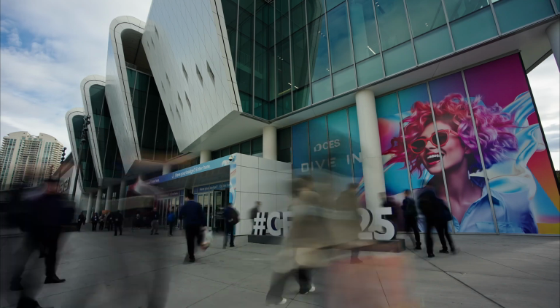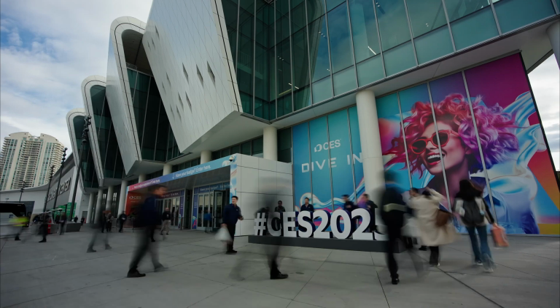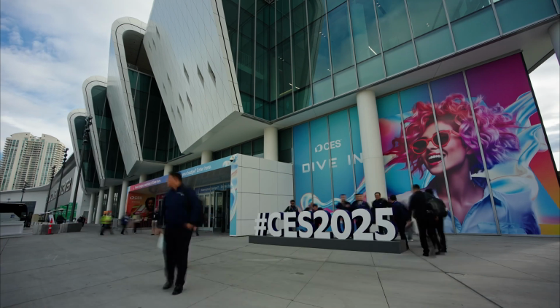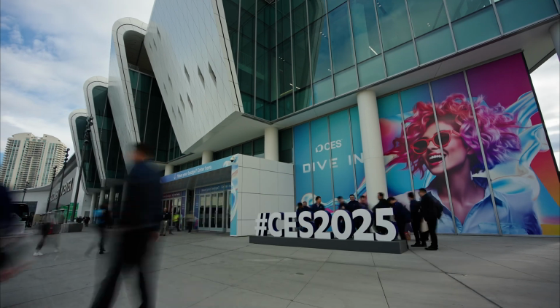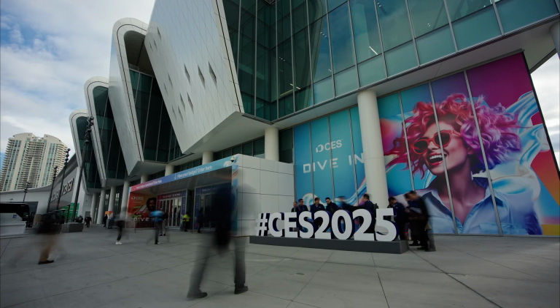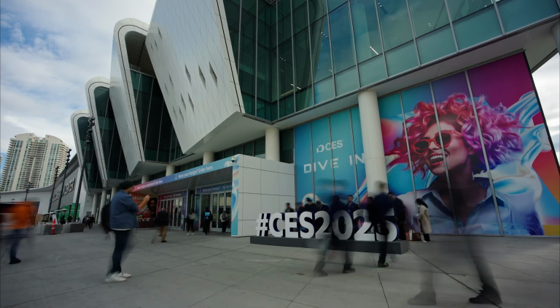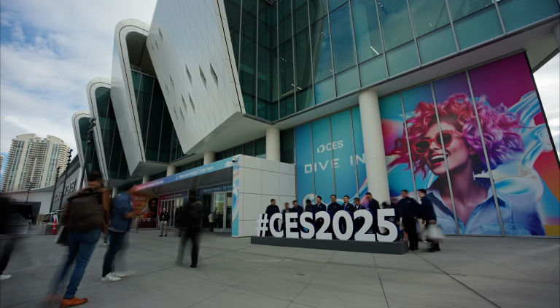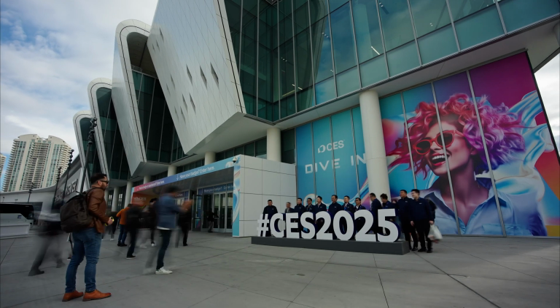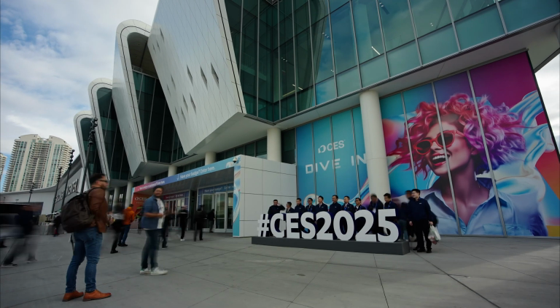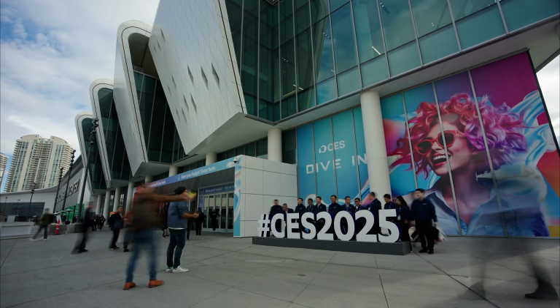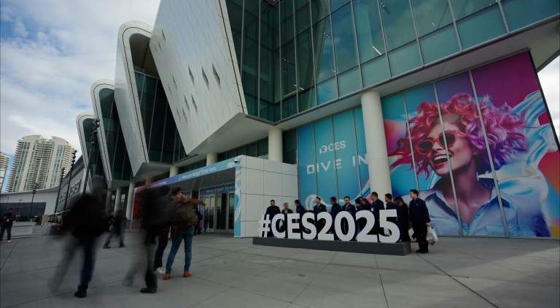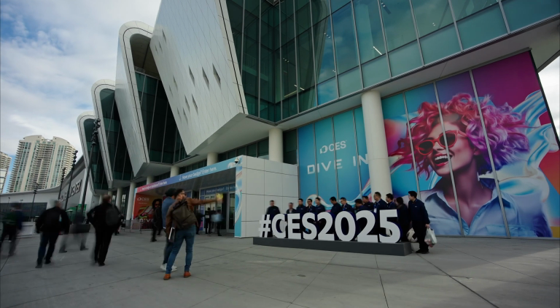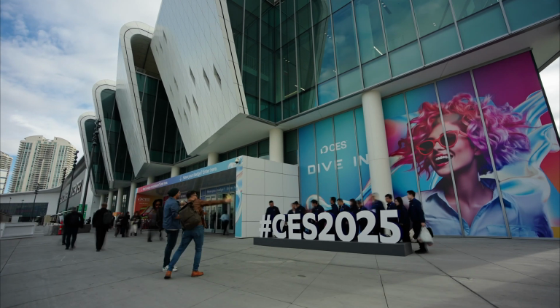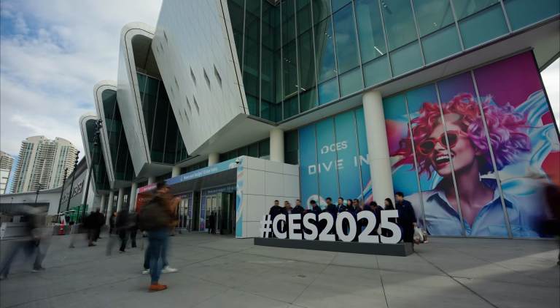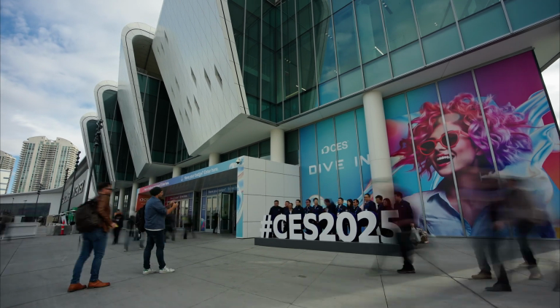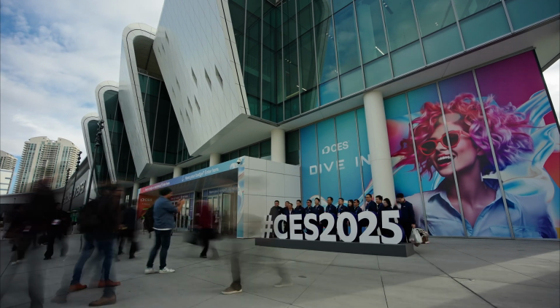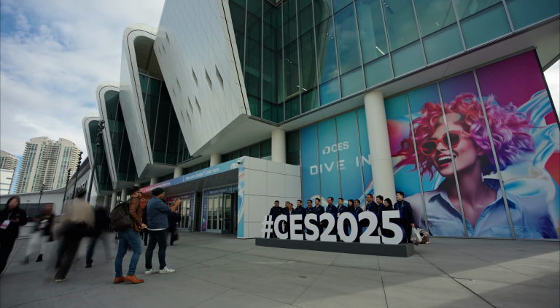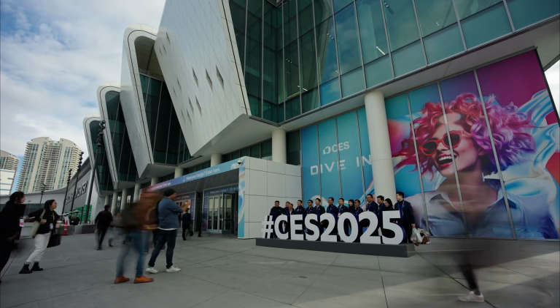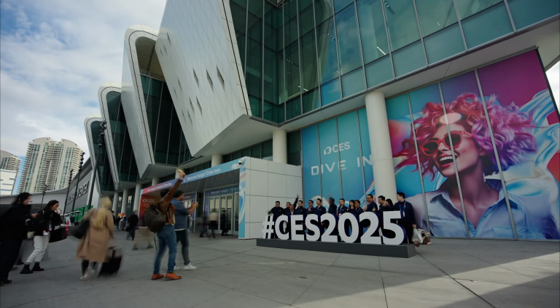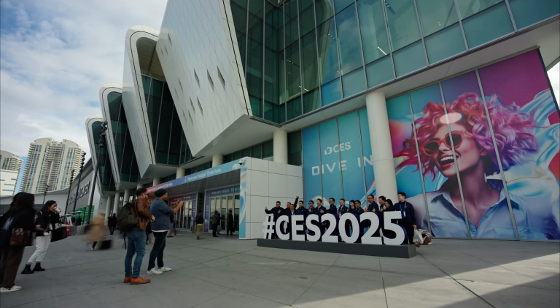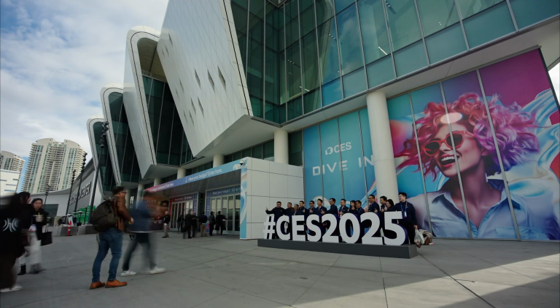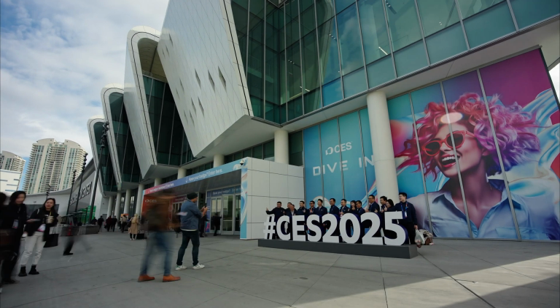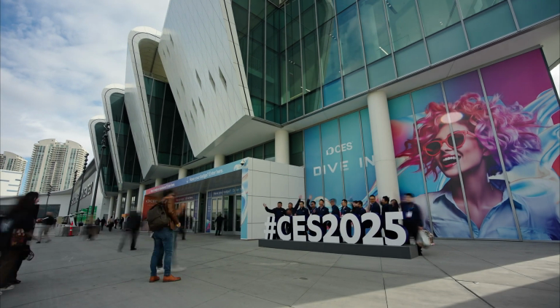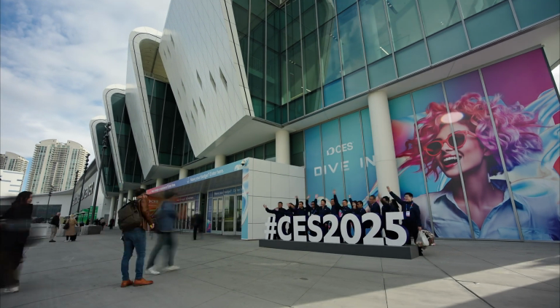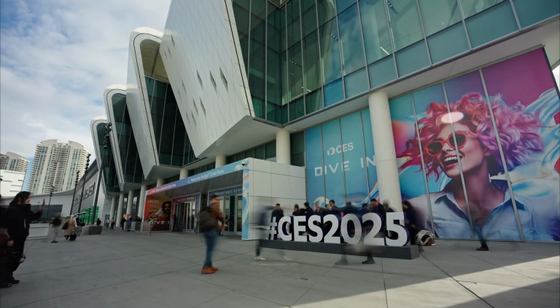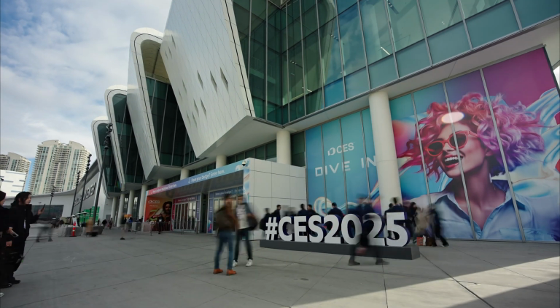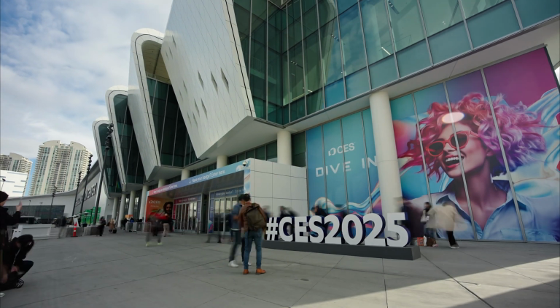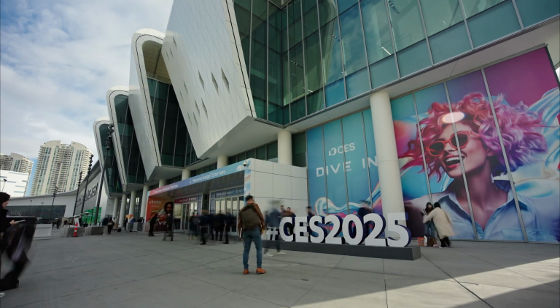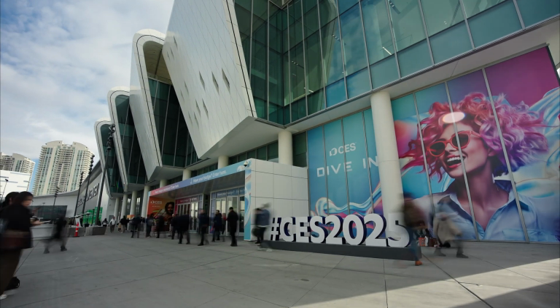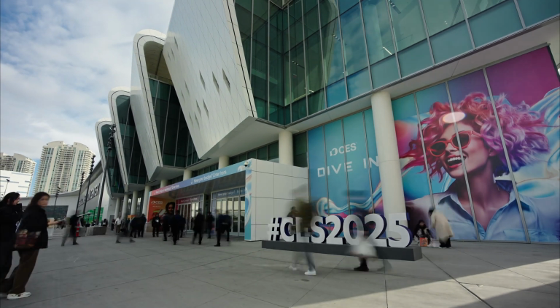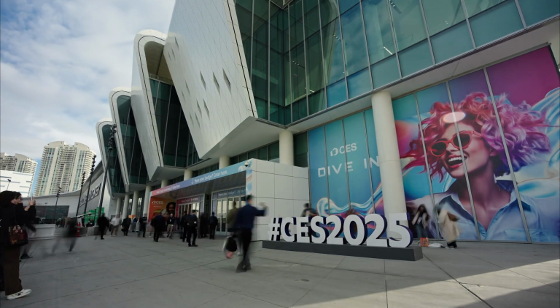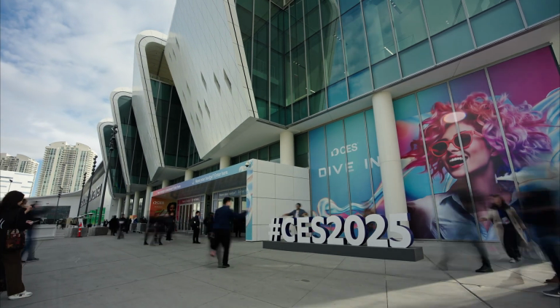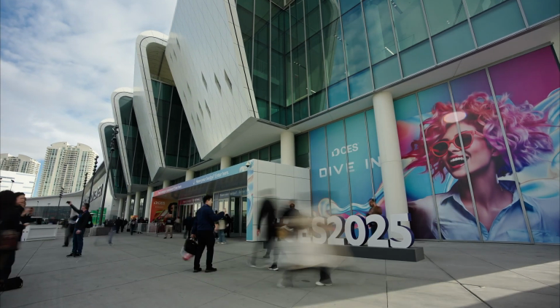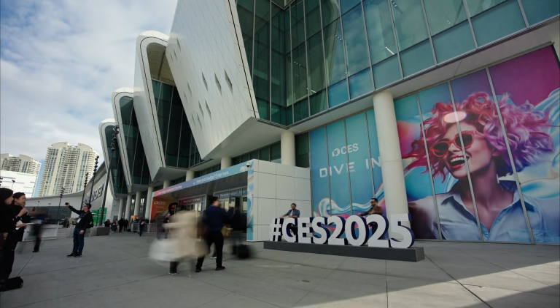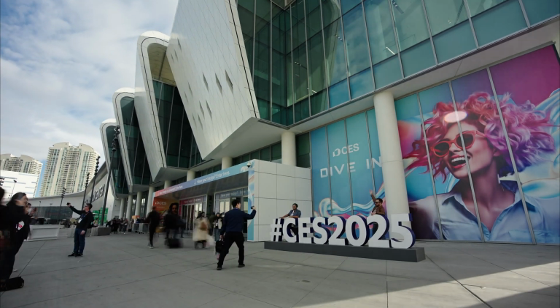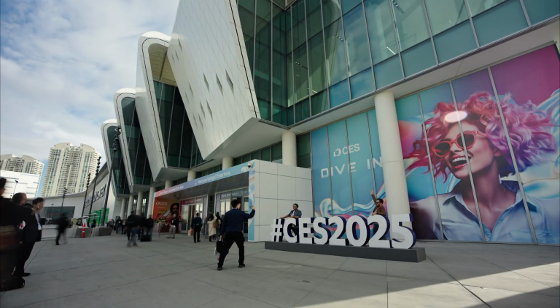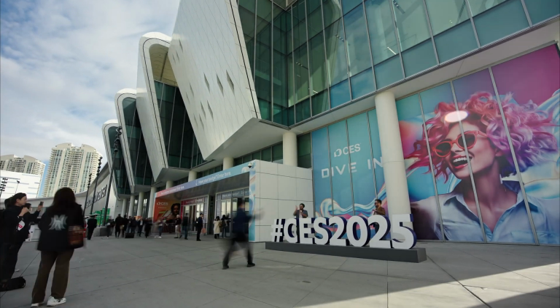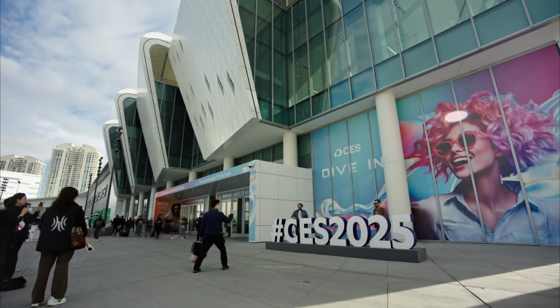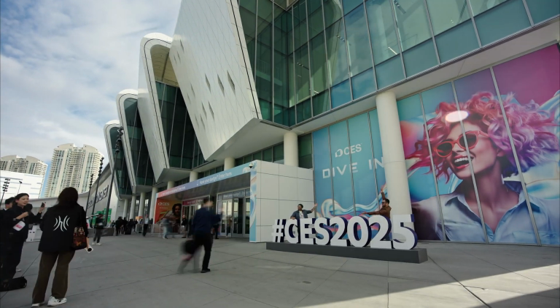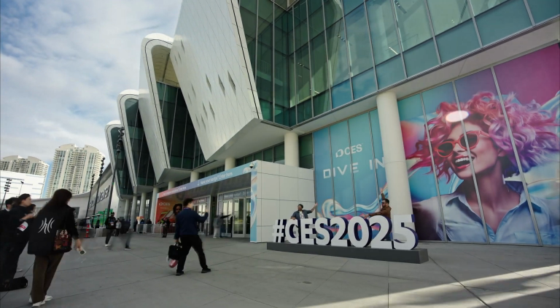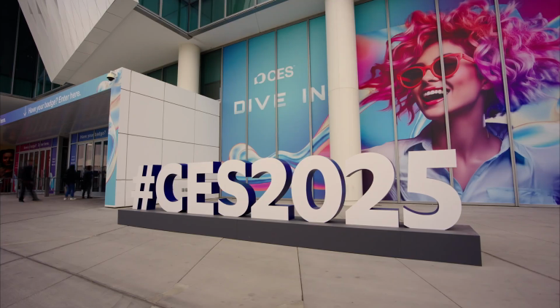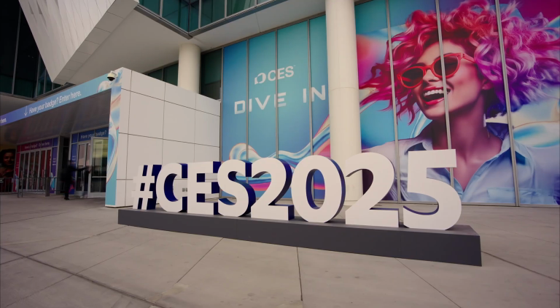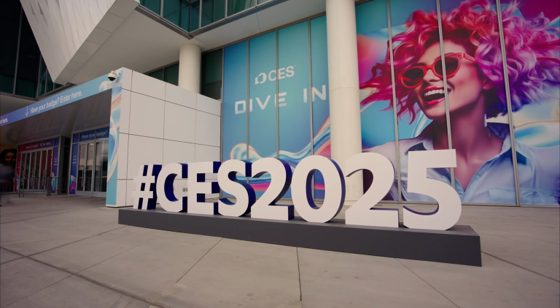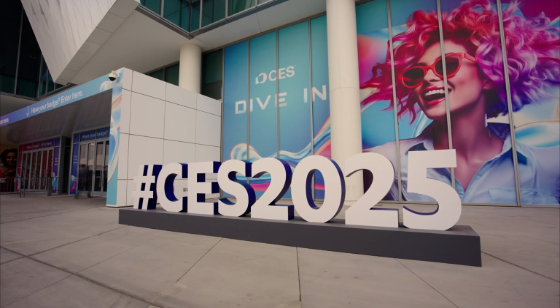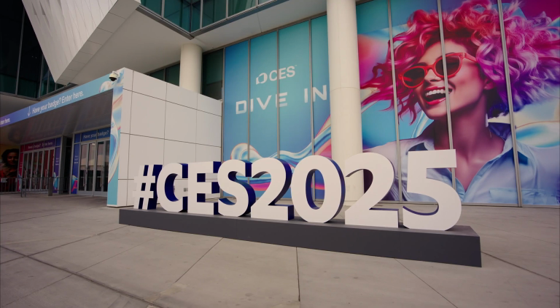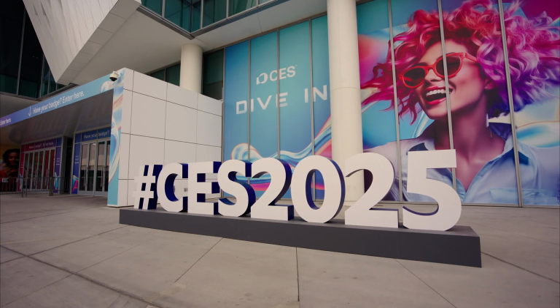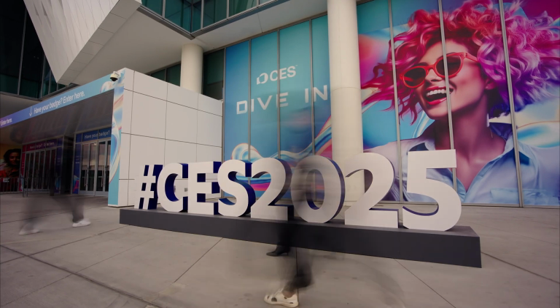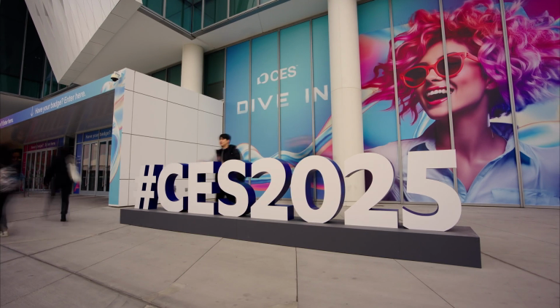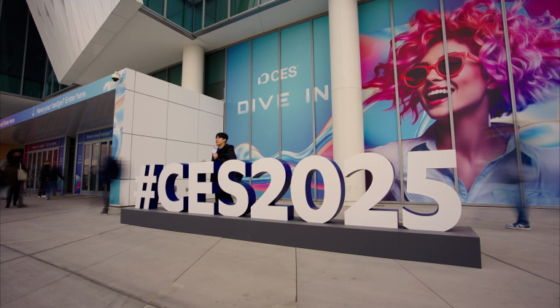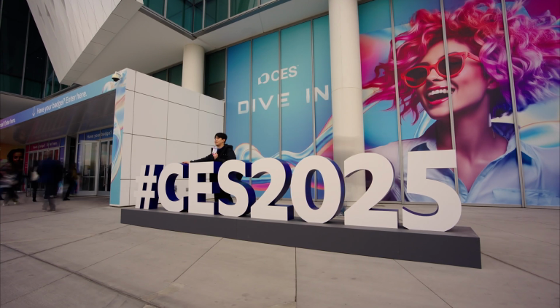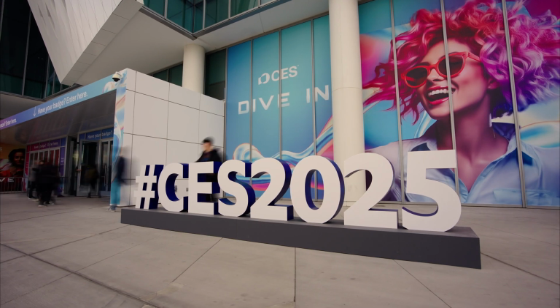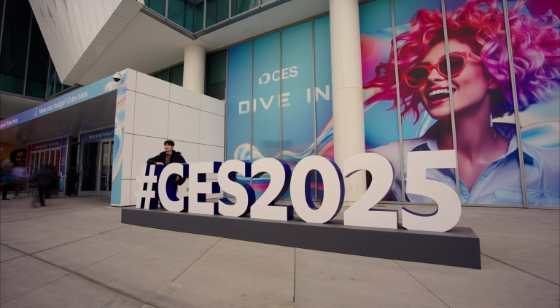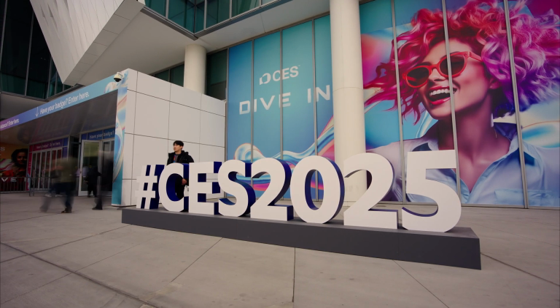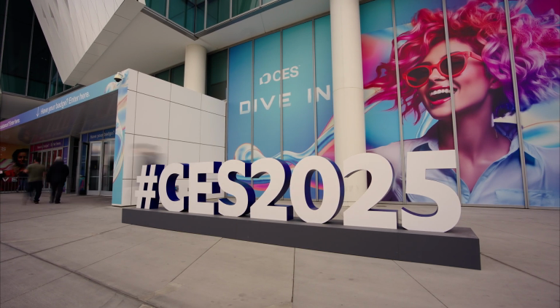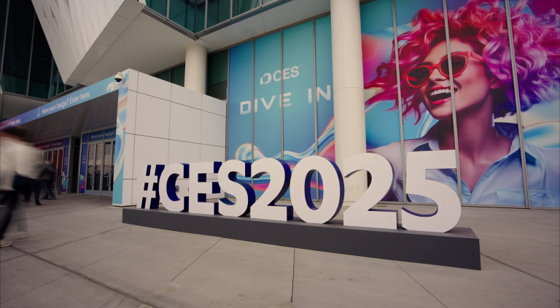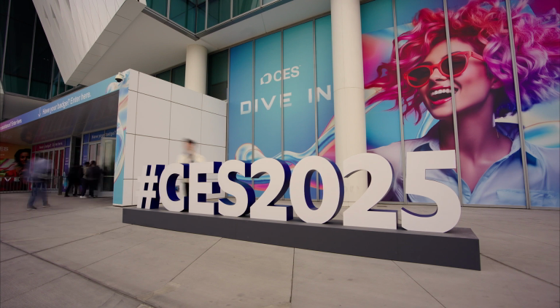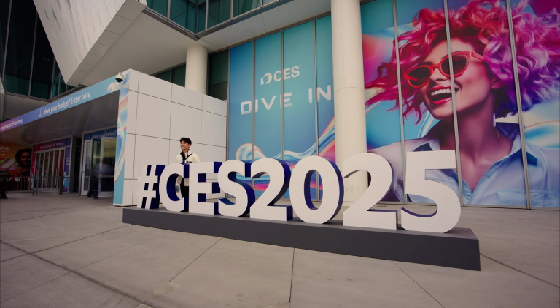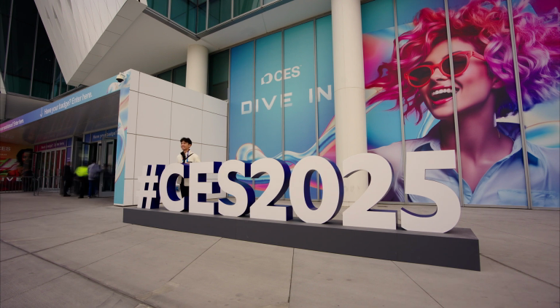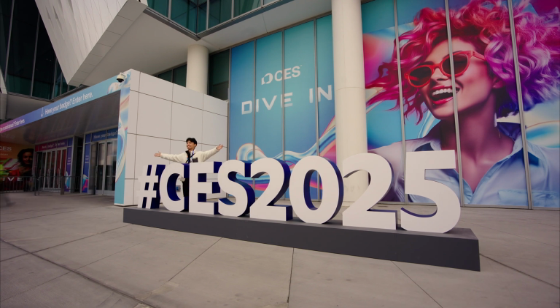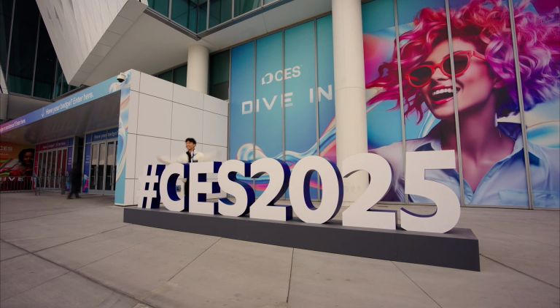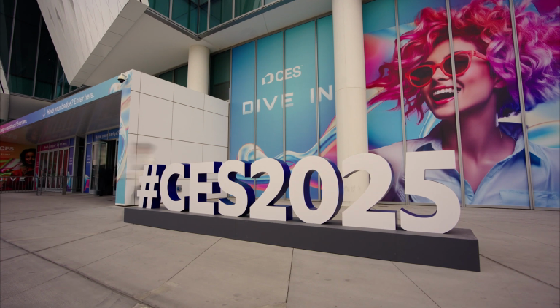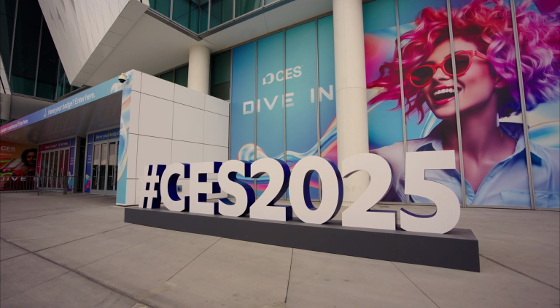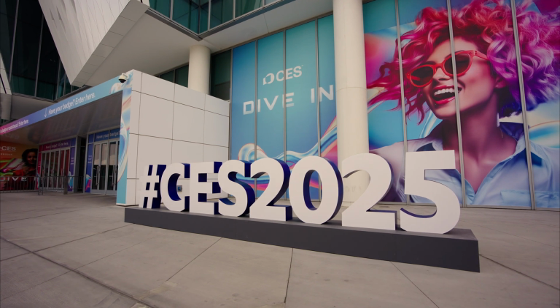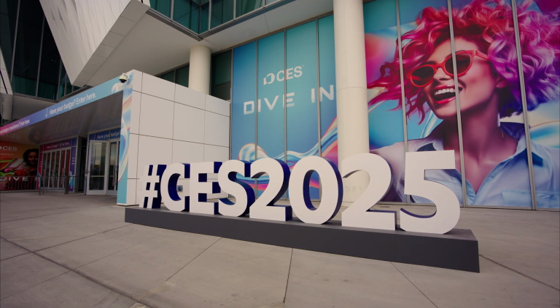I'm here at CES in Las Vegas covering all of the new innovation. This is the best of CES day one. Let's go.